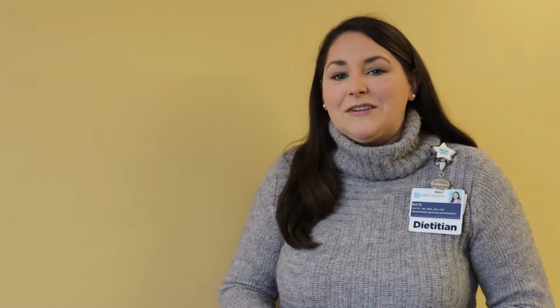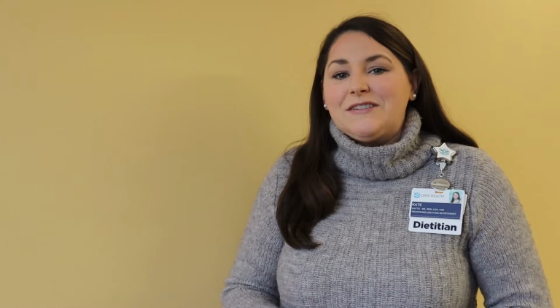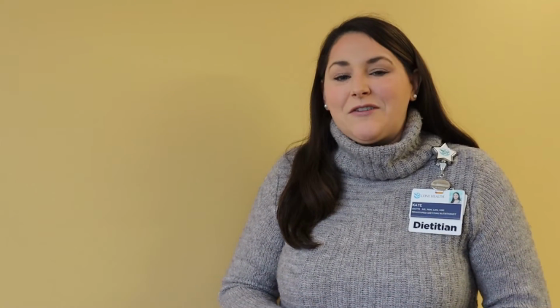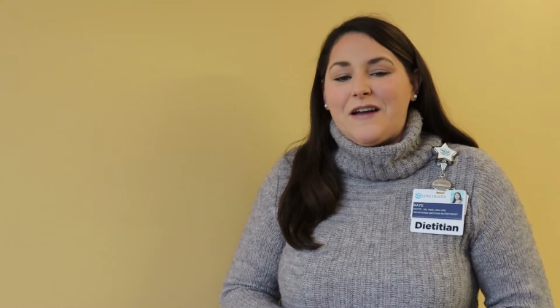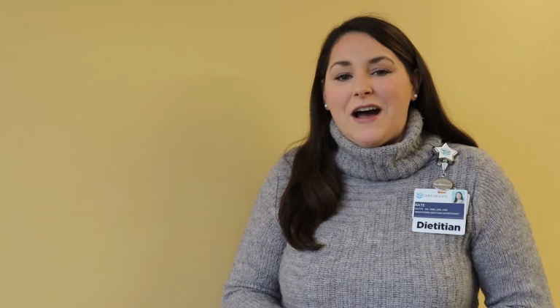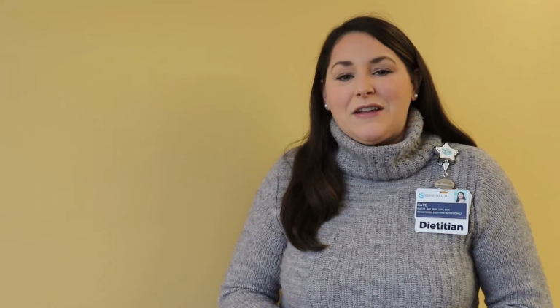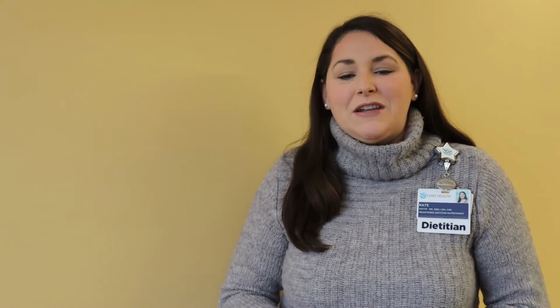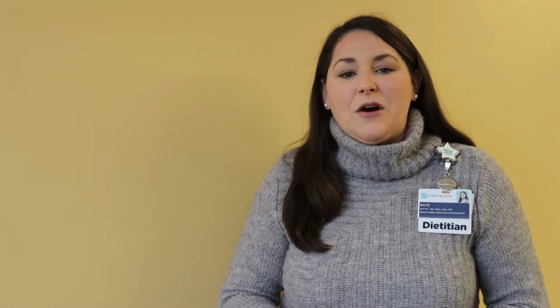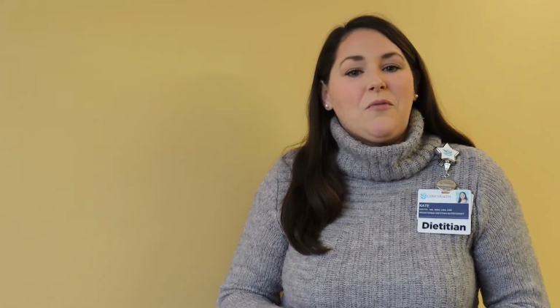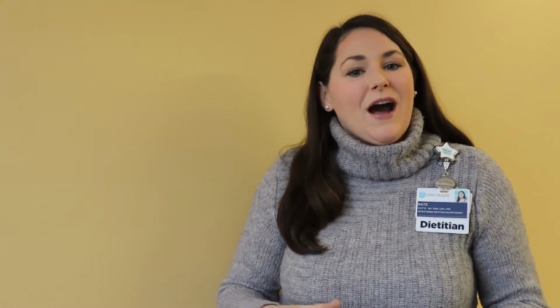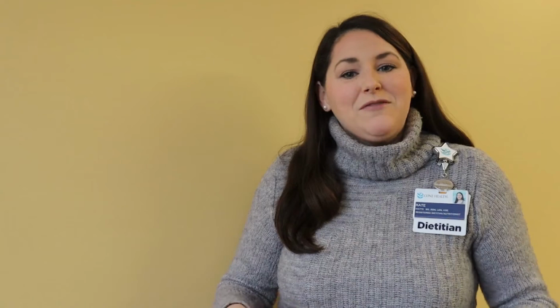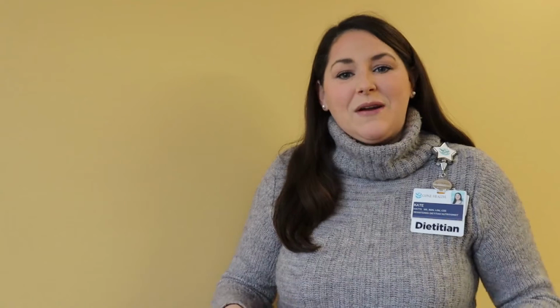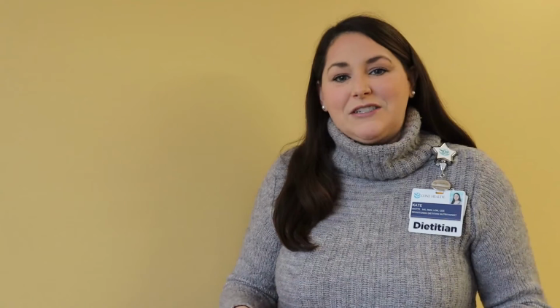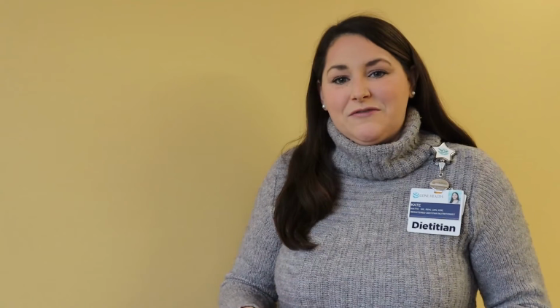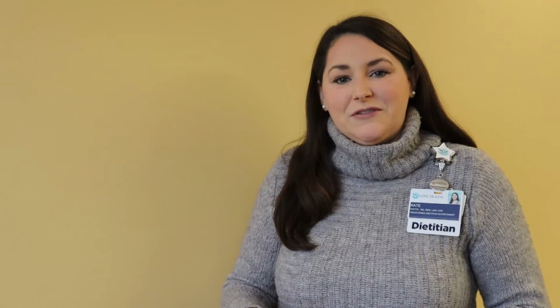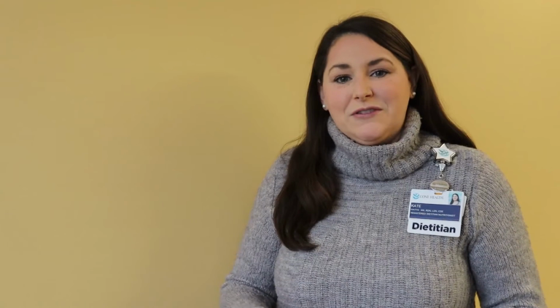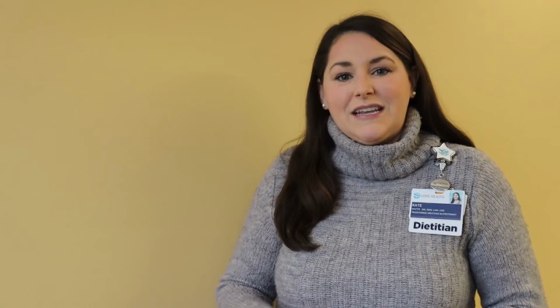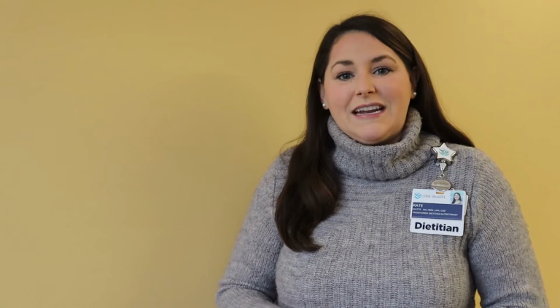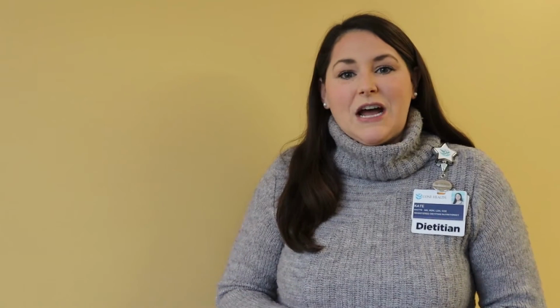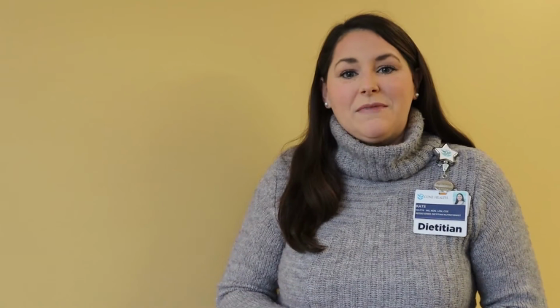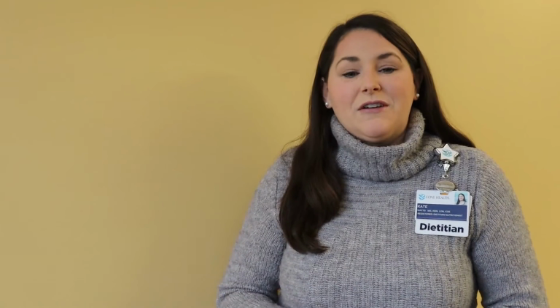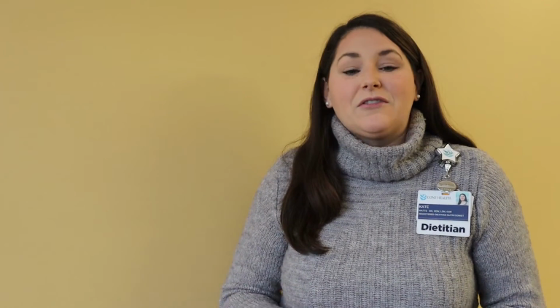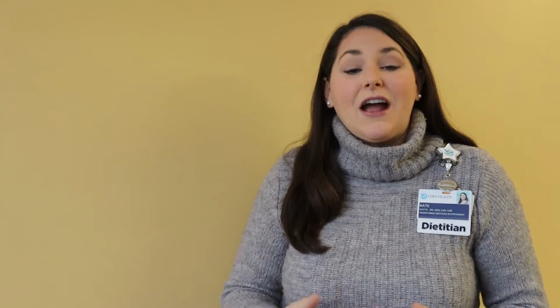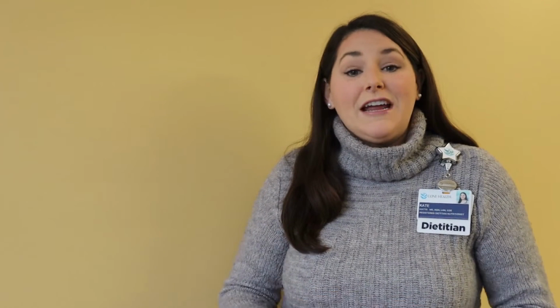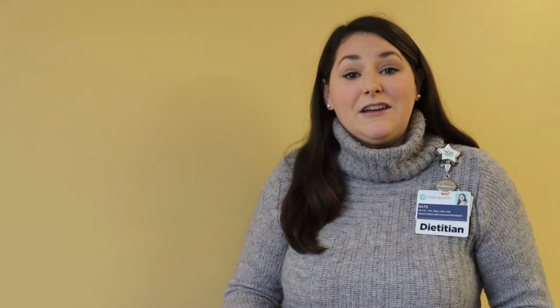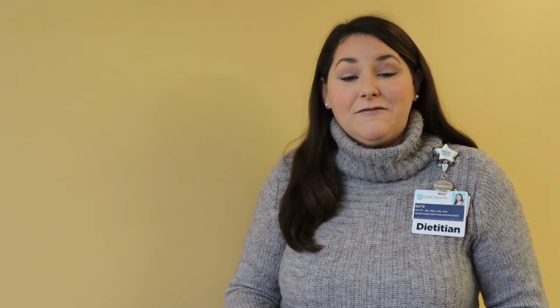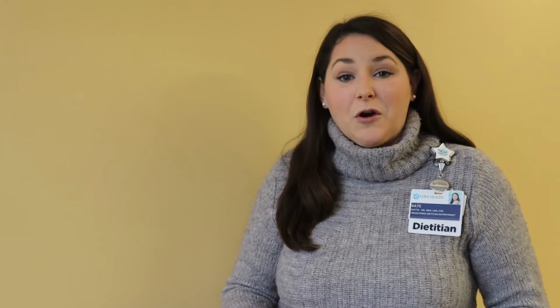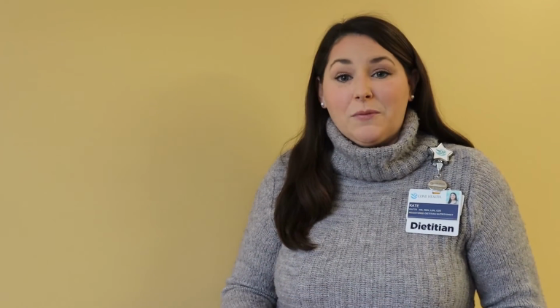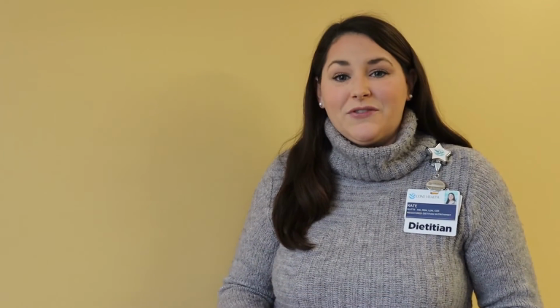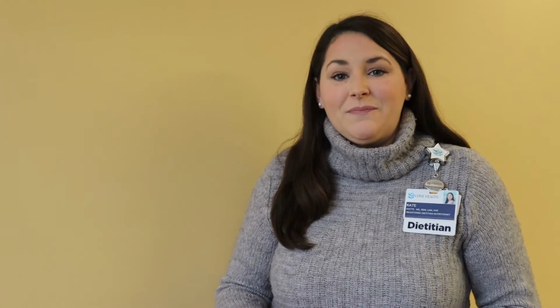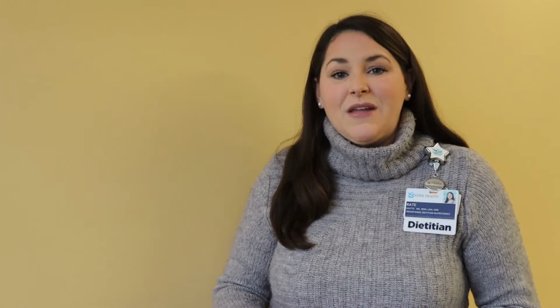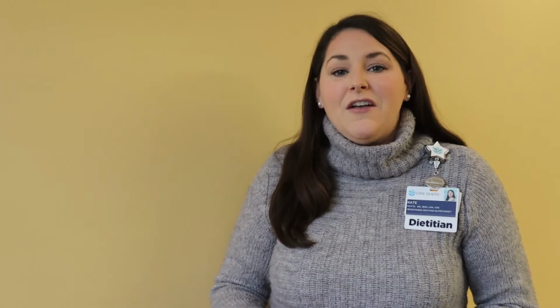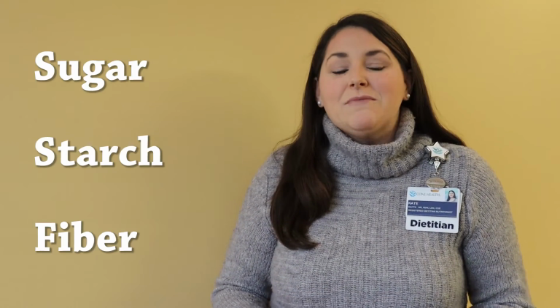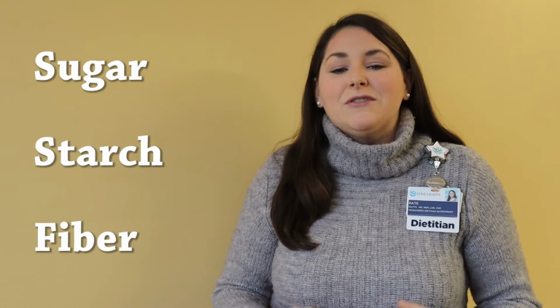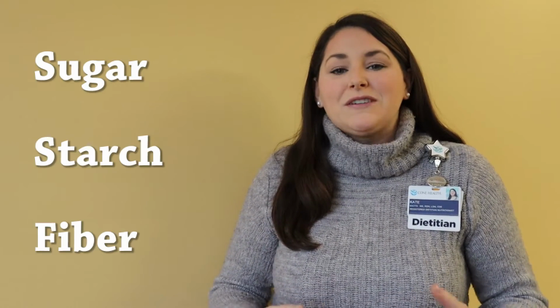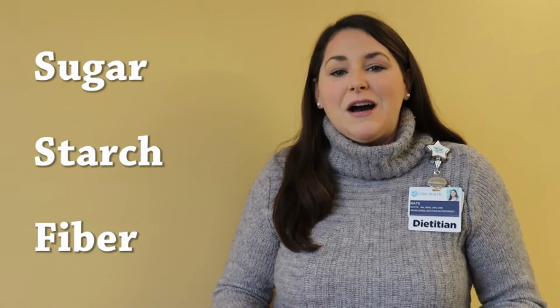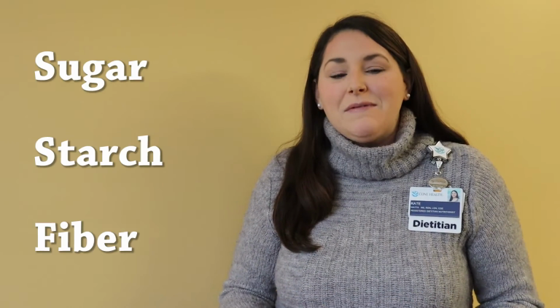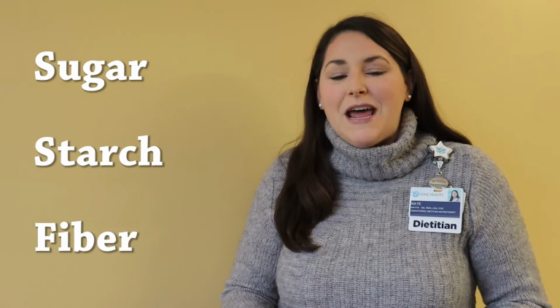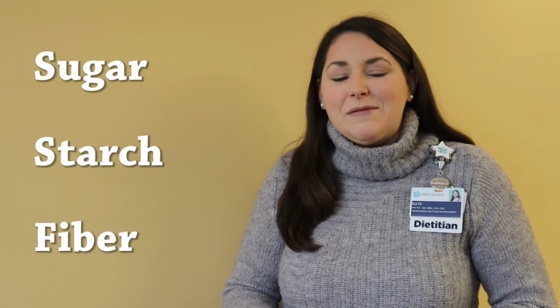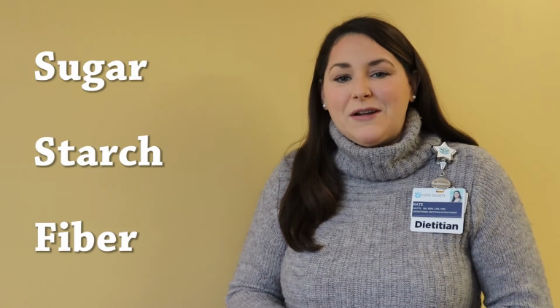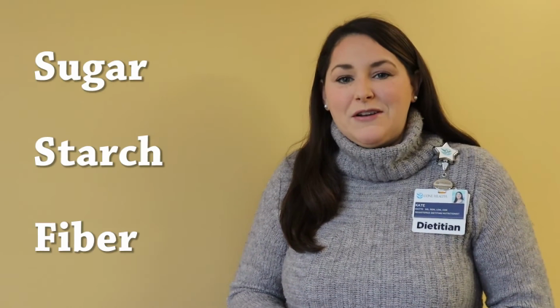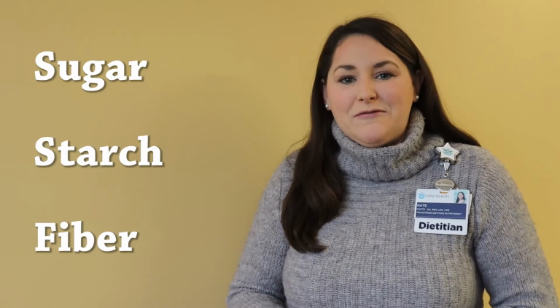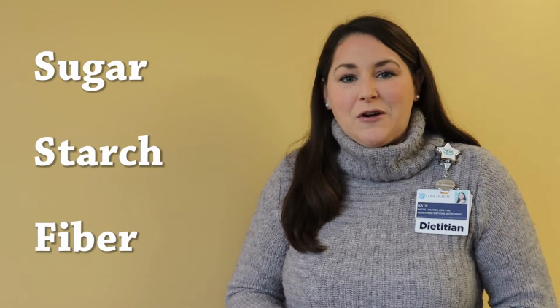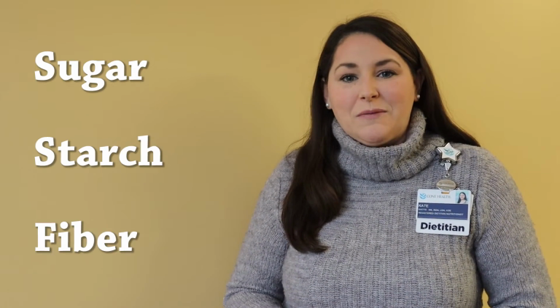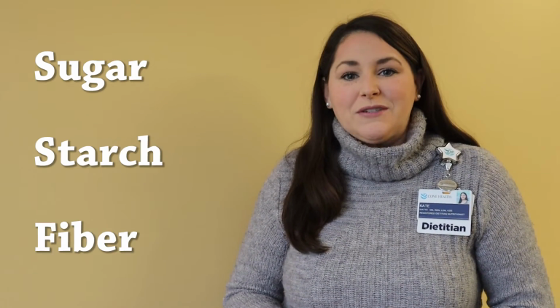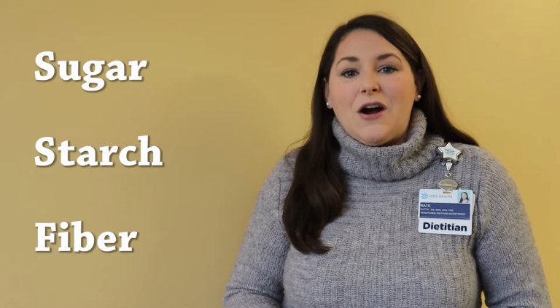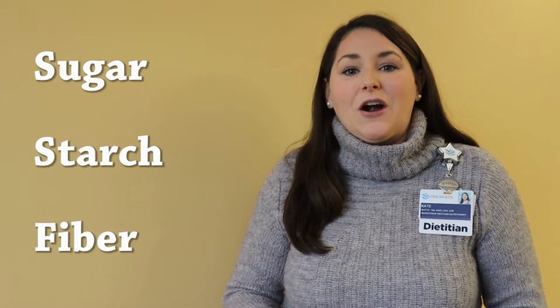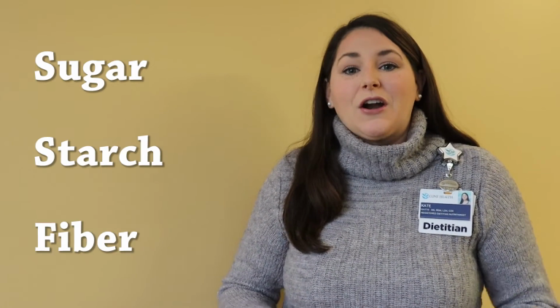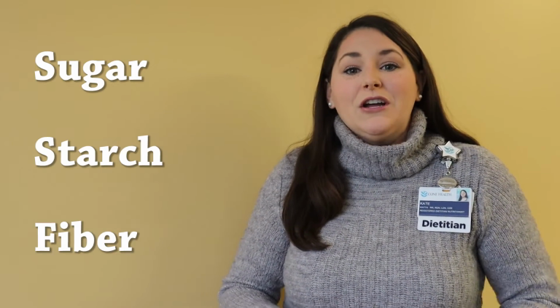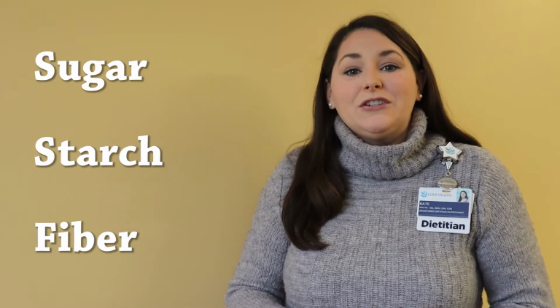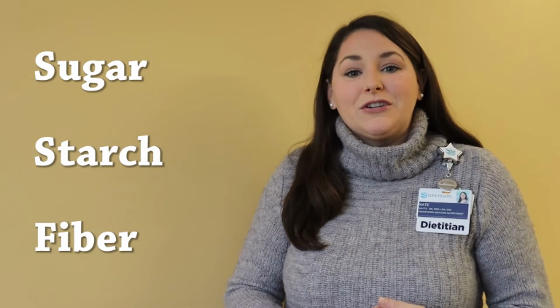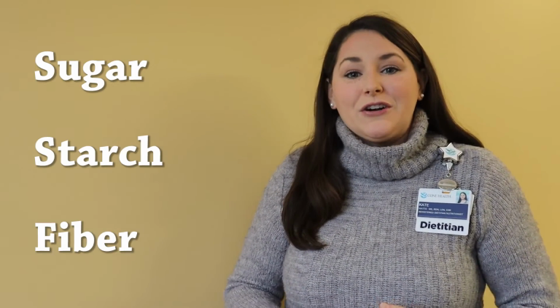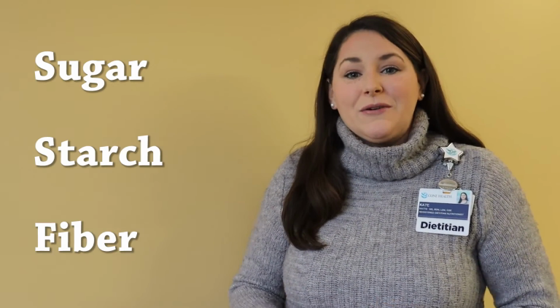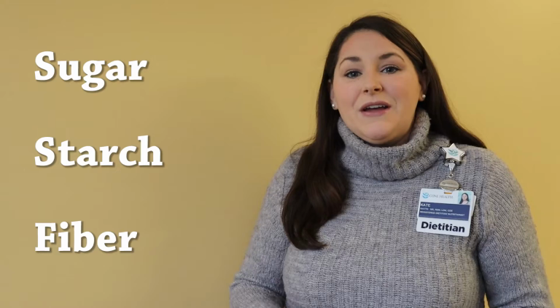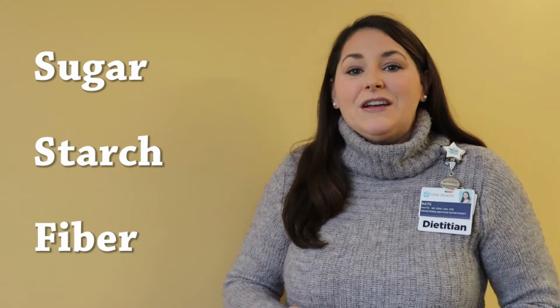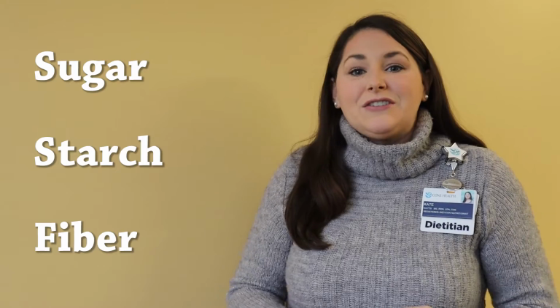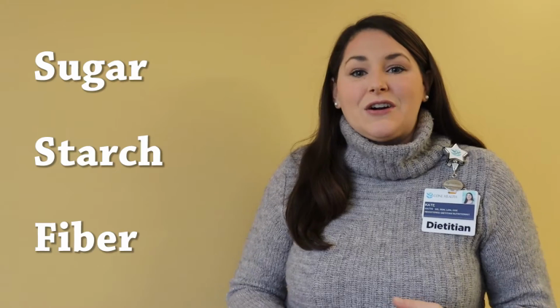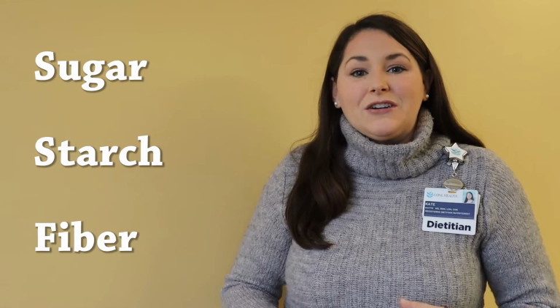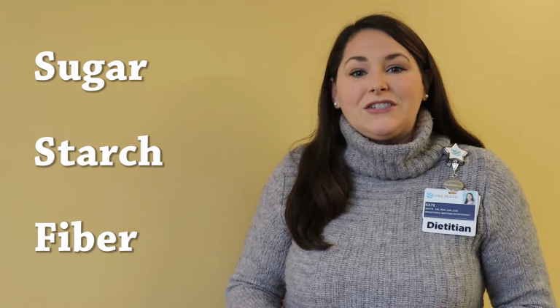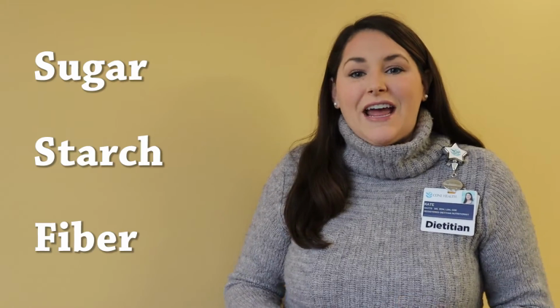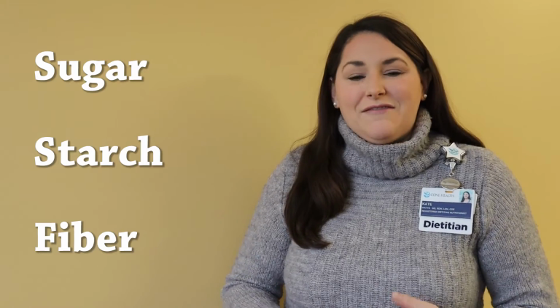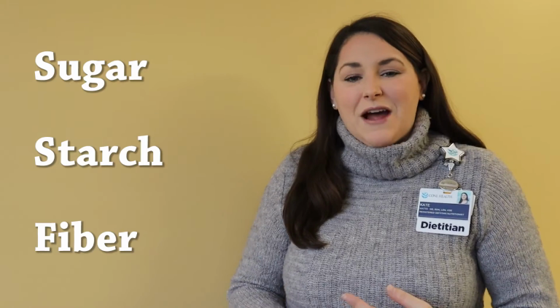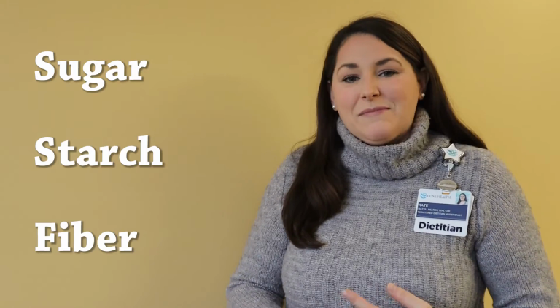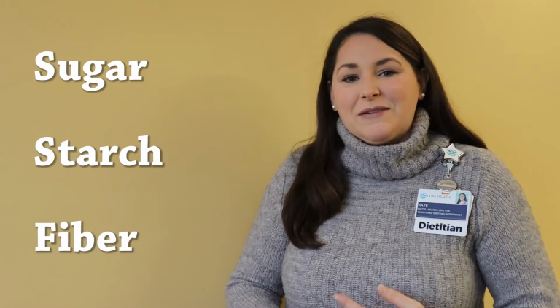Carbohydrates are found in a wide range of foods and come in a variety of forms. The most common and abundant forms are sugar, starch, and fiber.